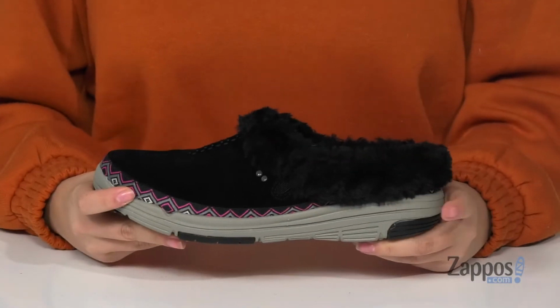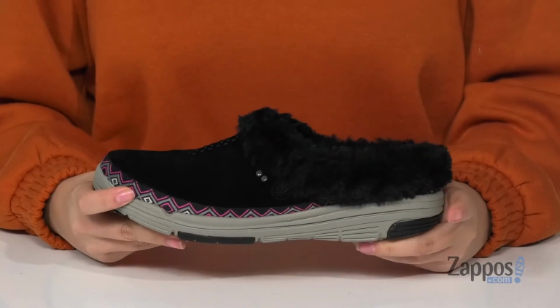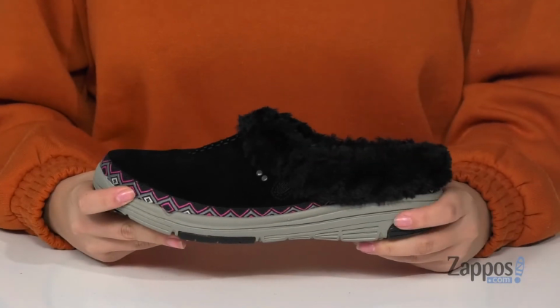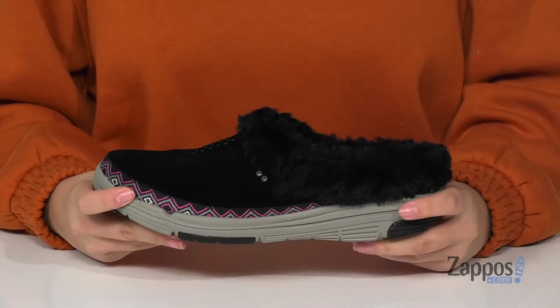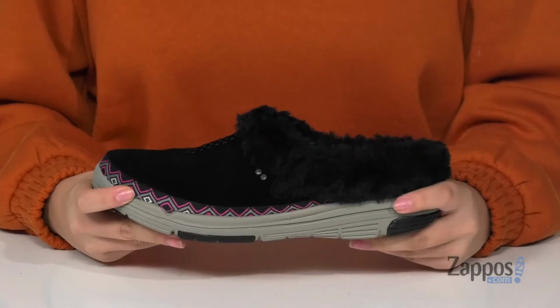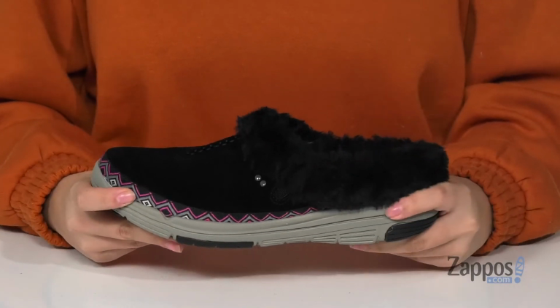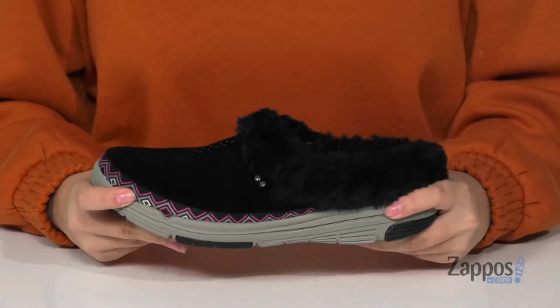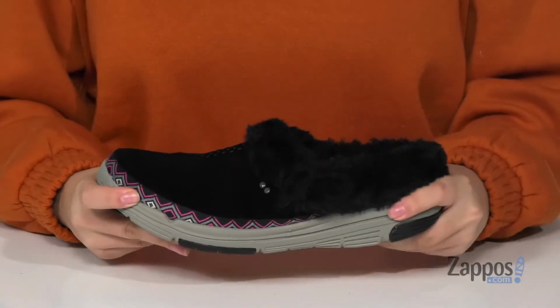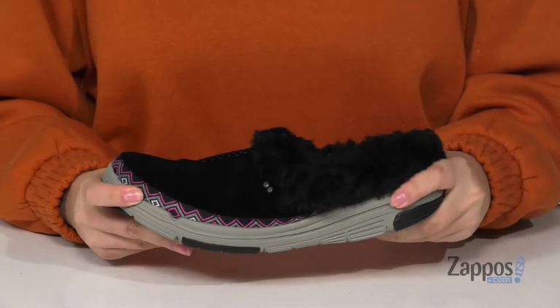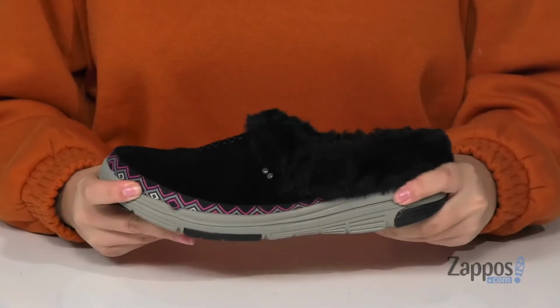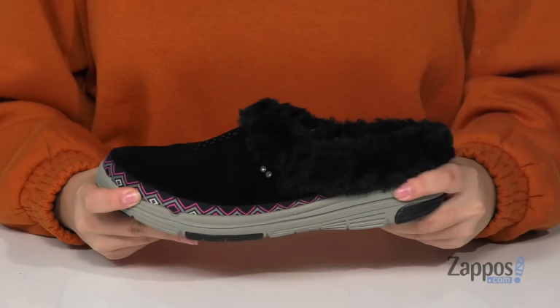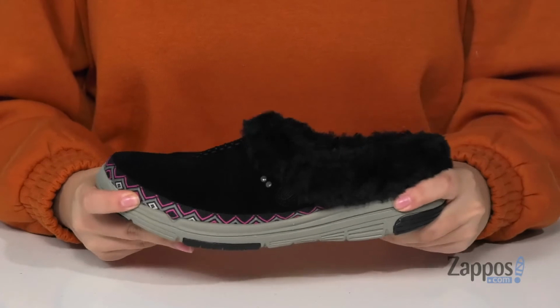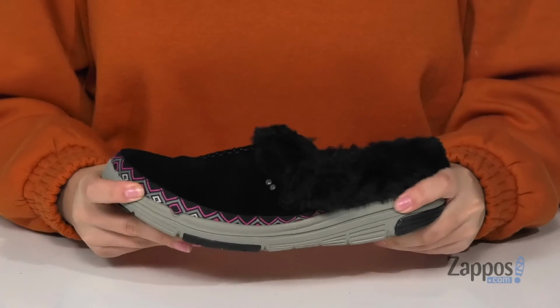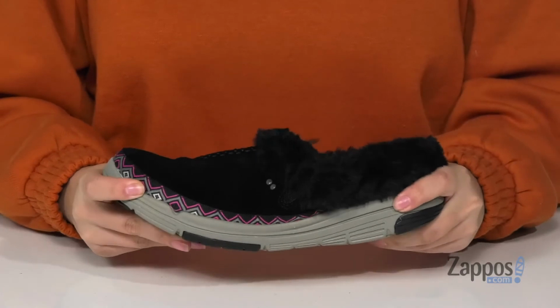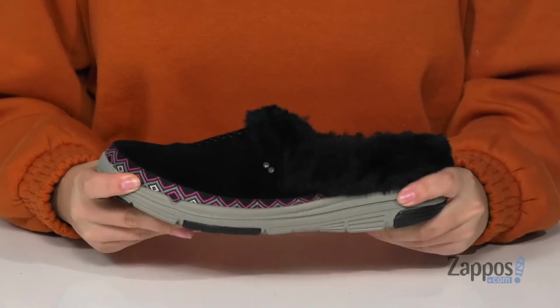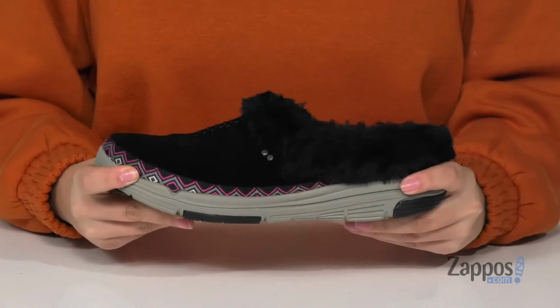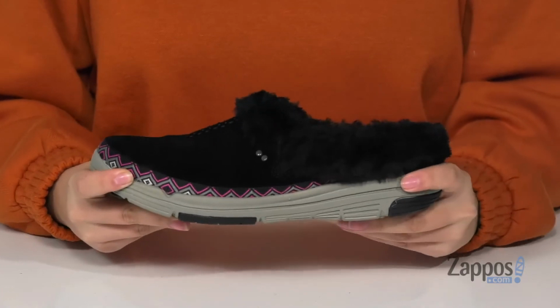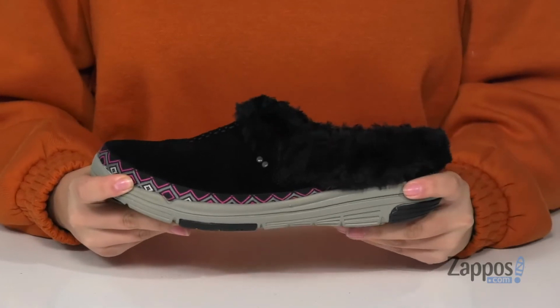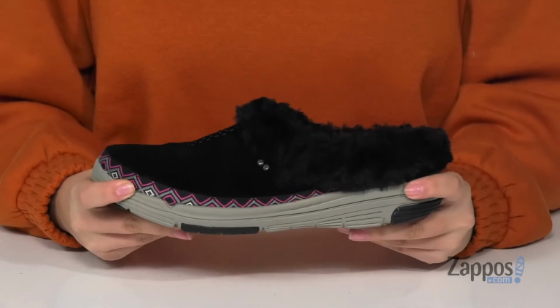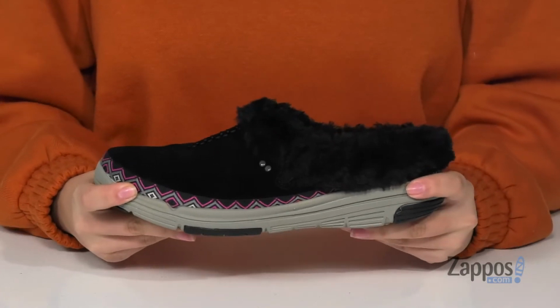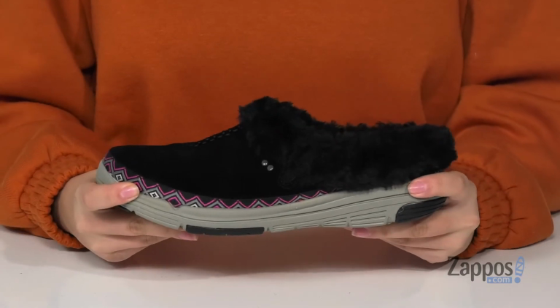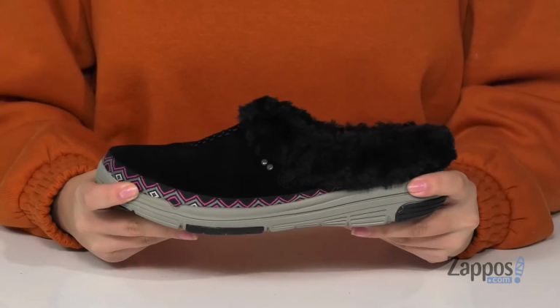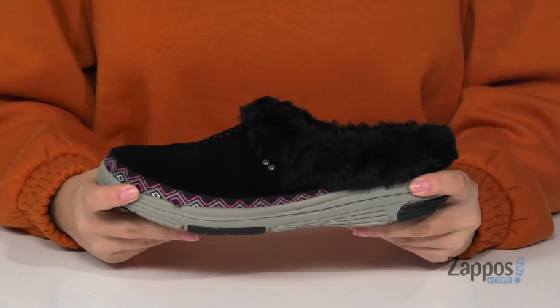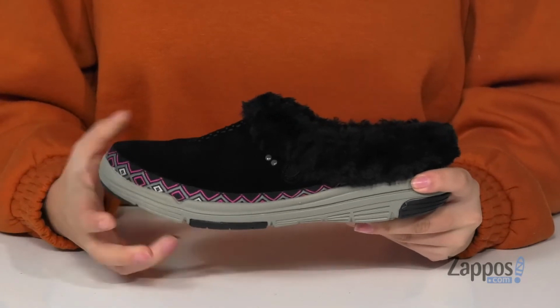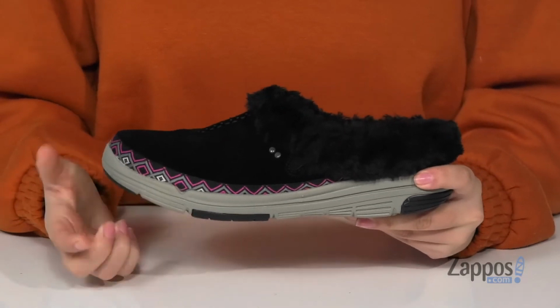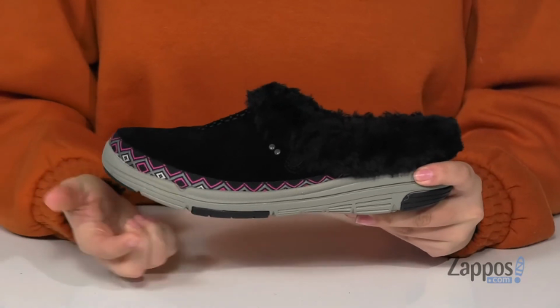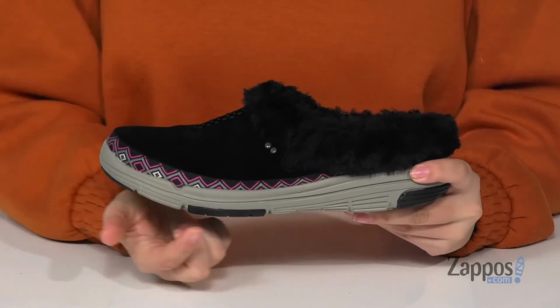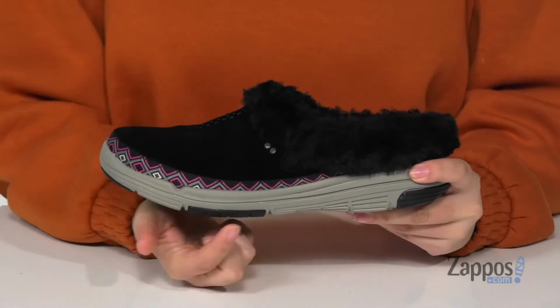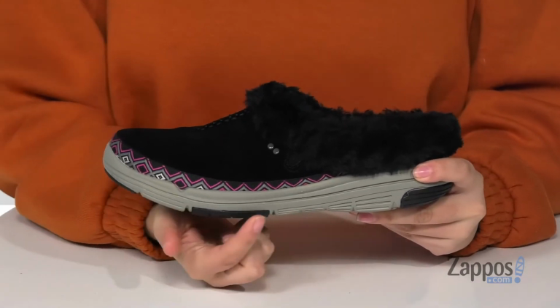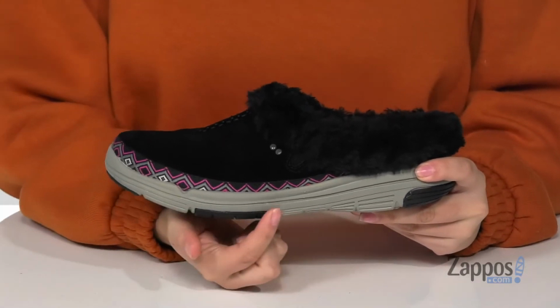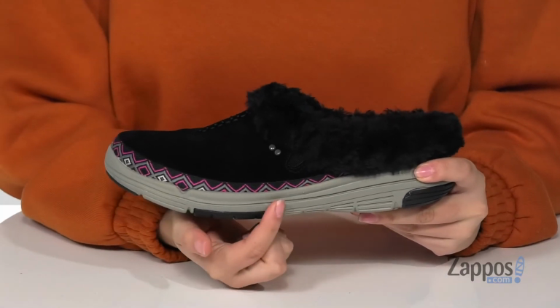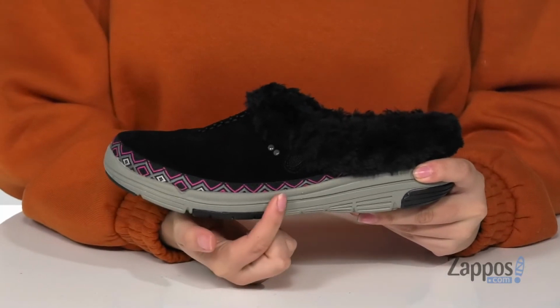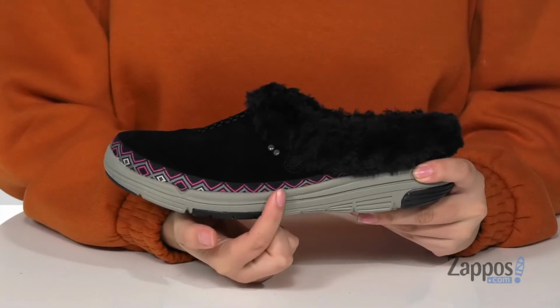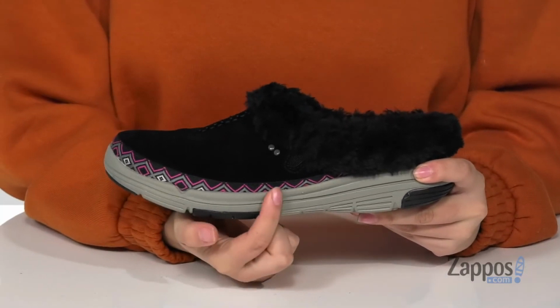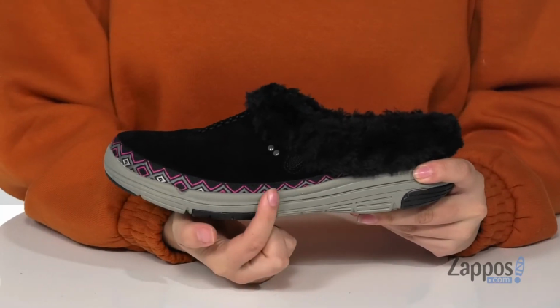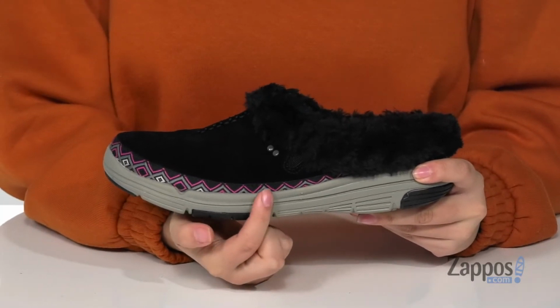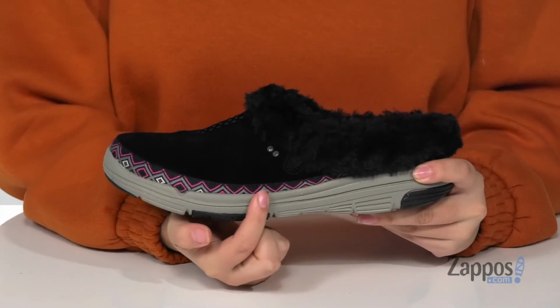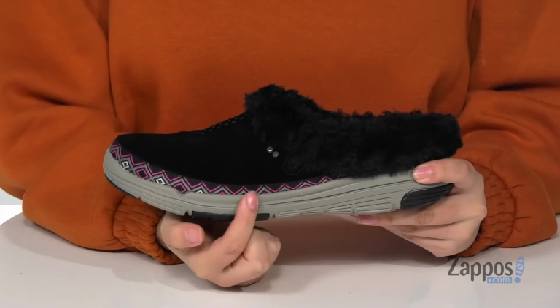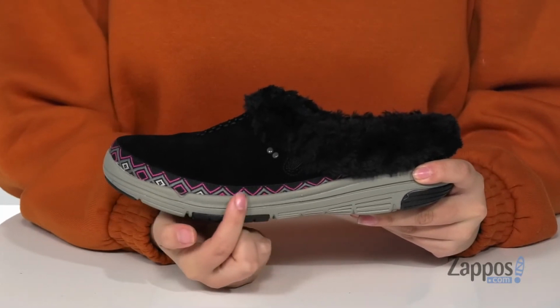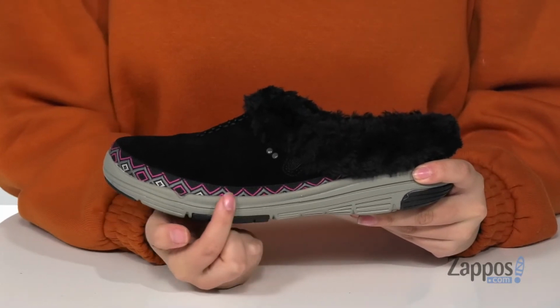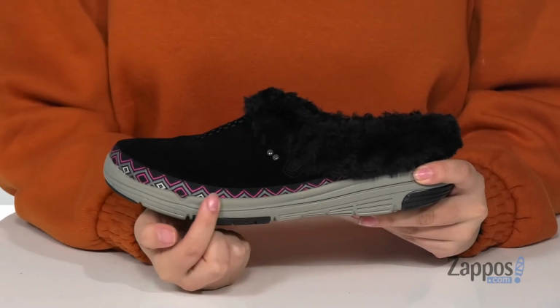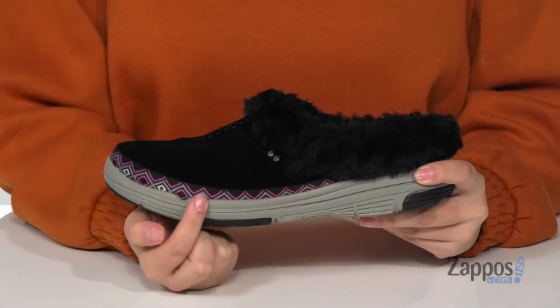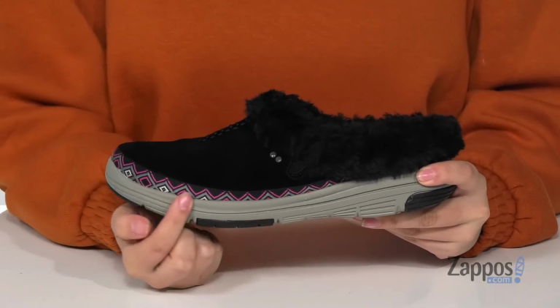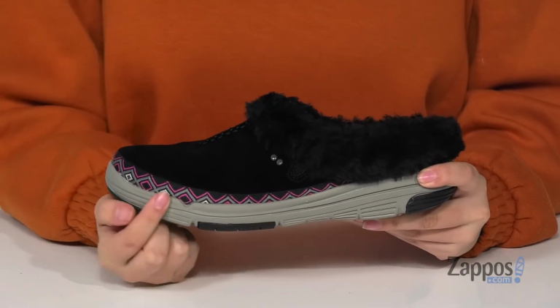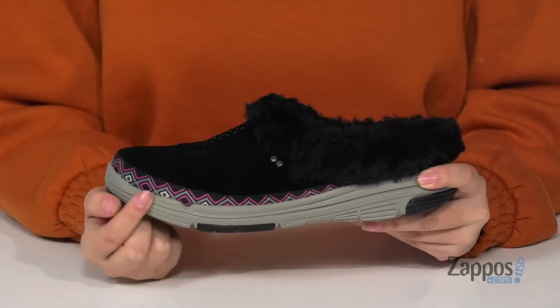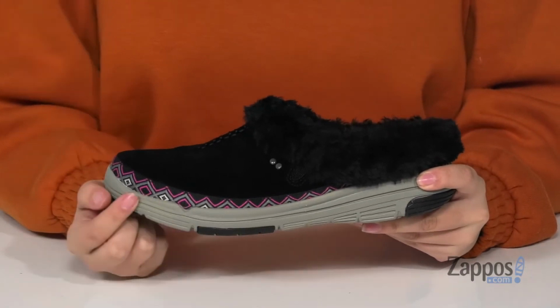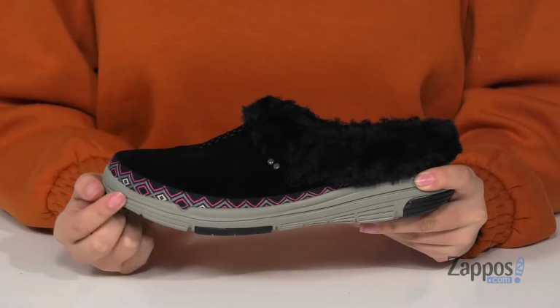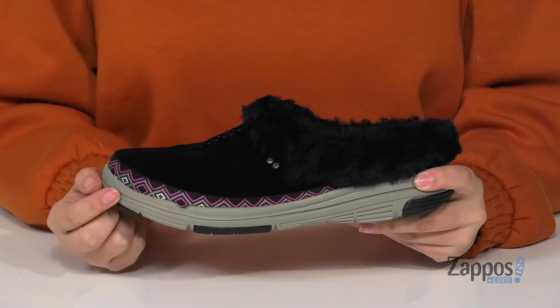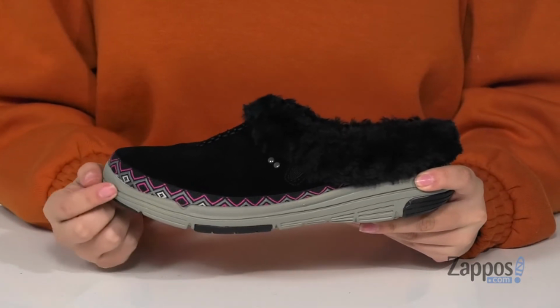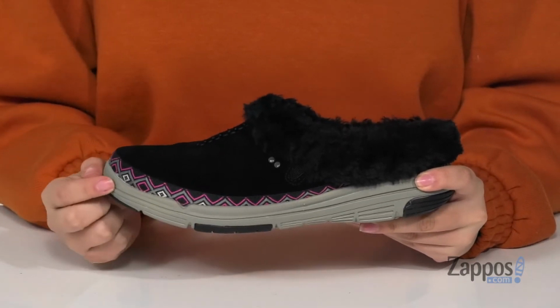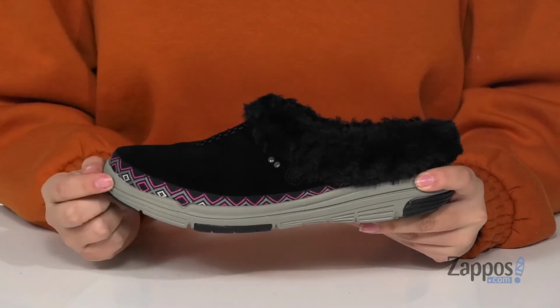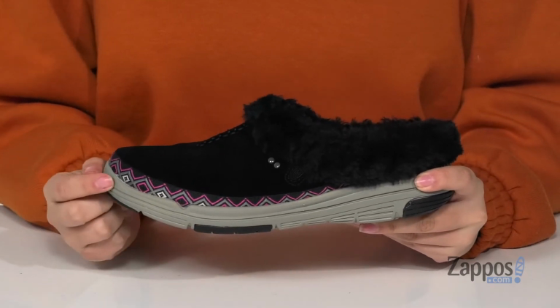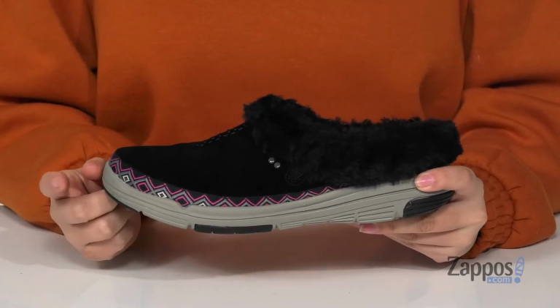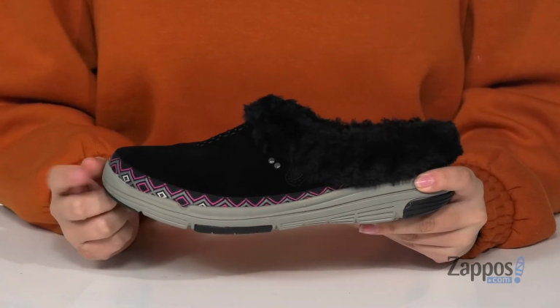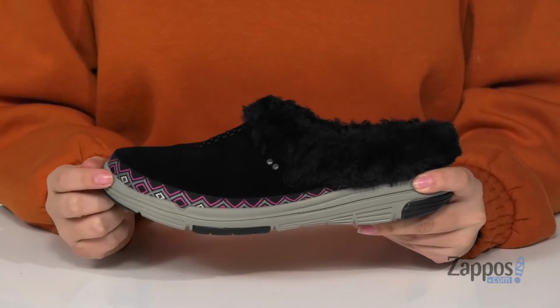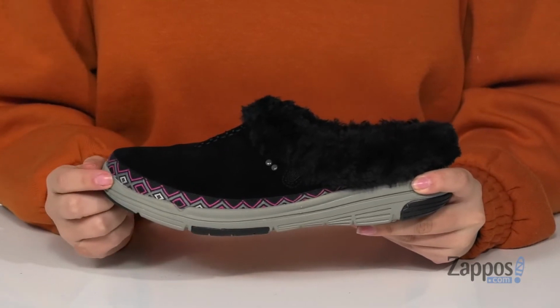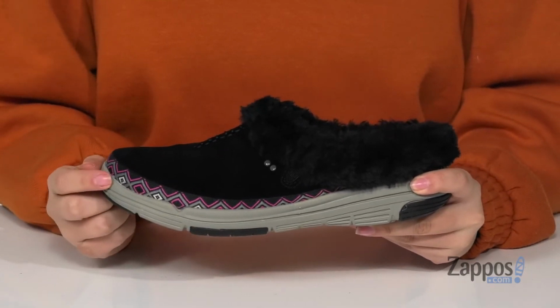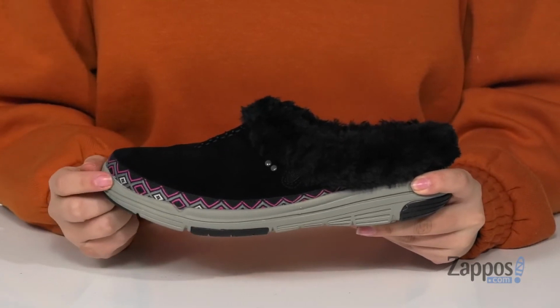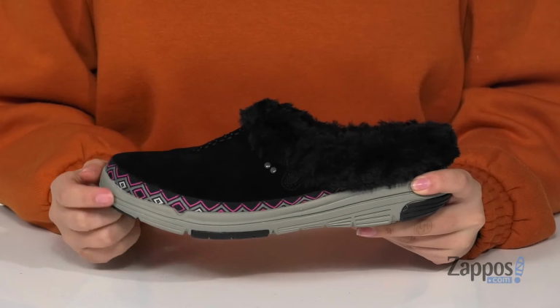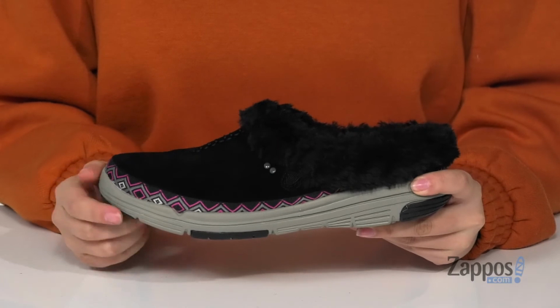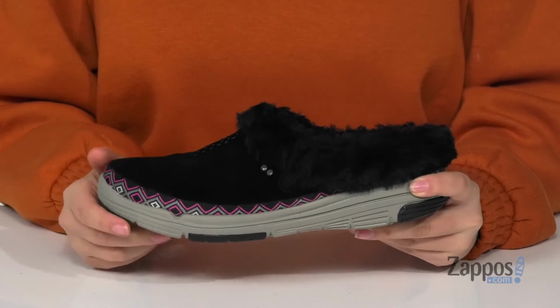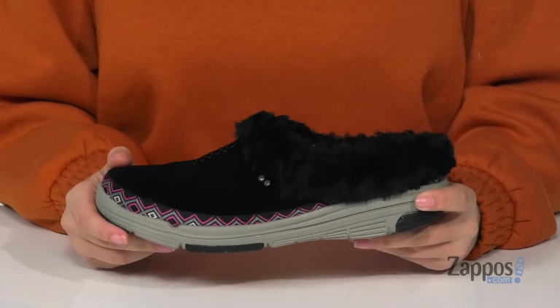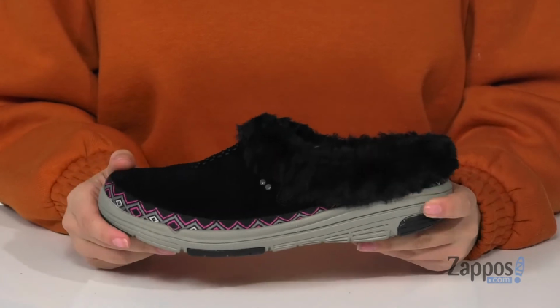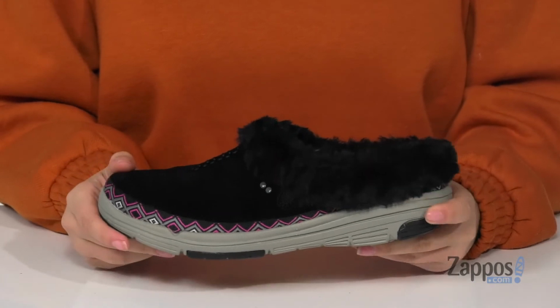That midsole has flexibility so you can step with ease. It also features a really fun design at the trim, really adding some color to these shoes.